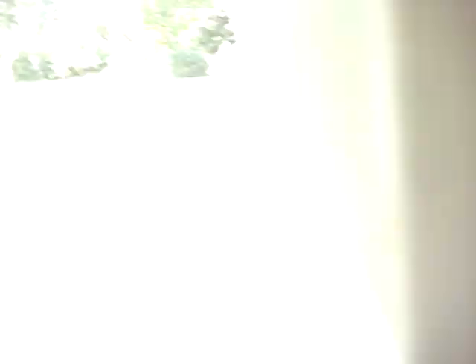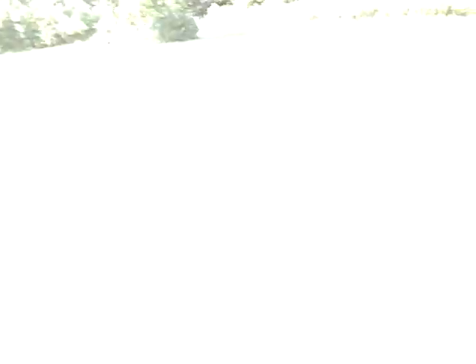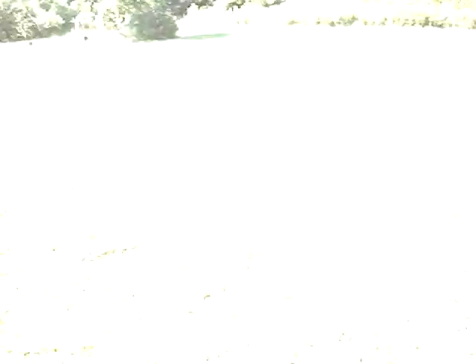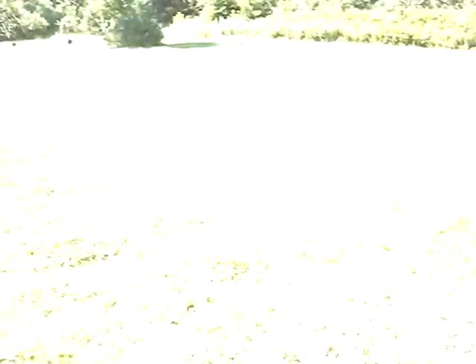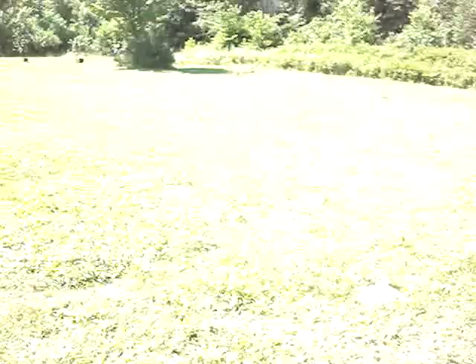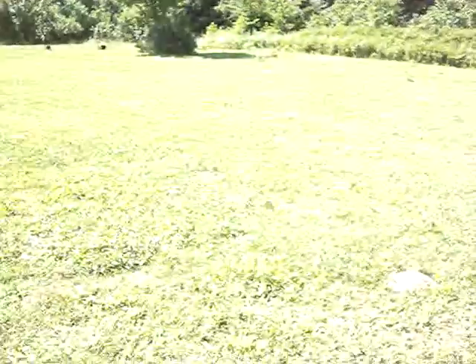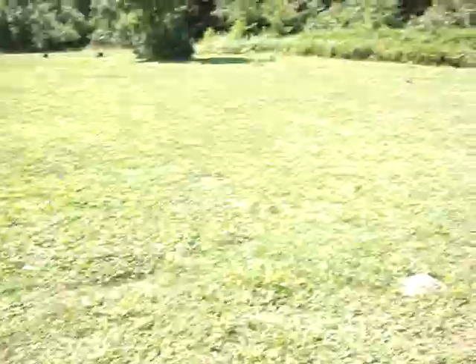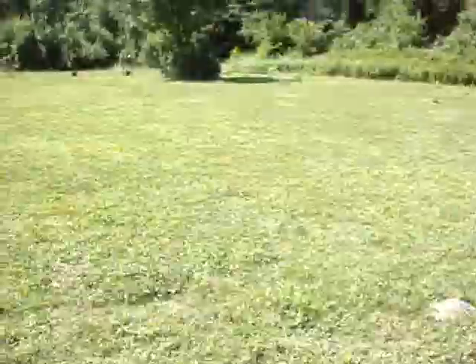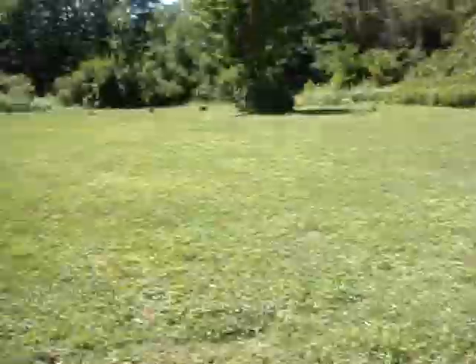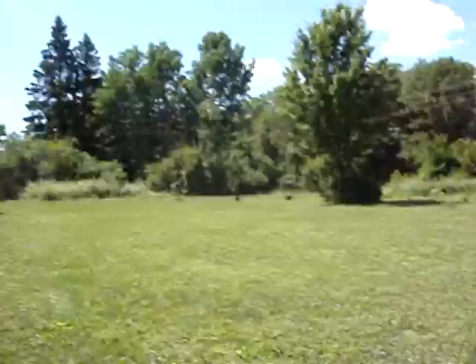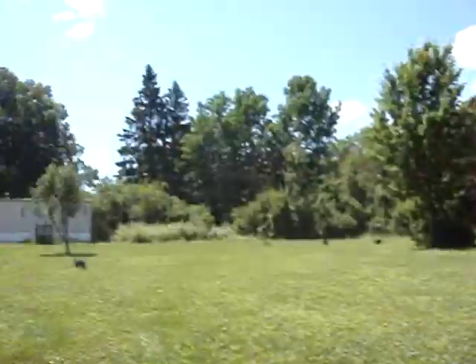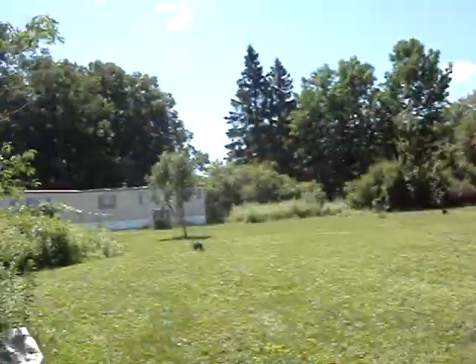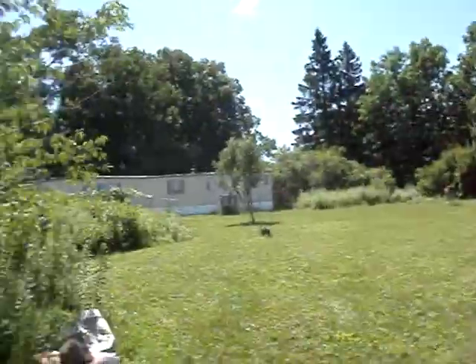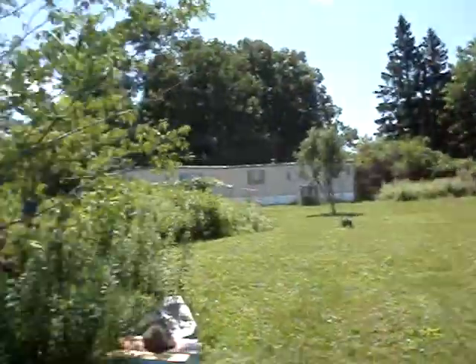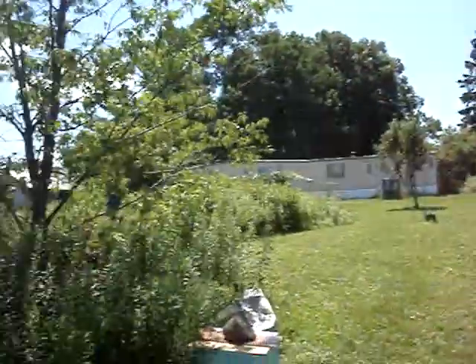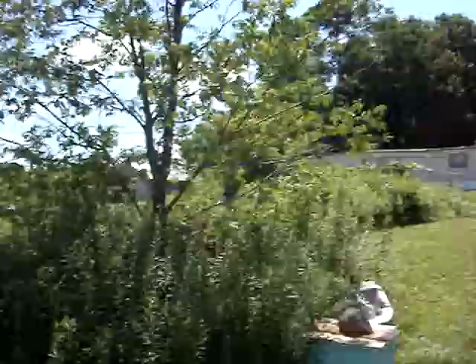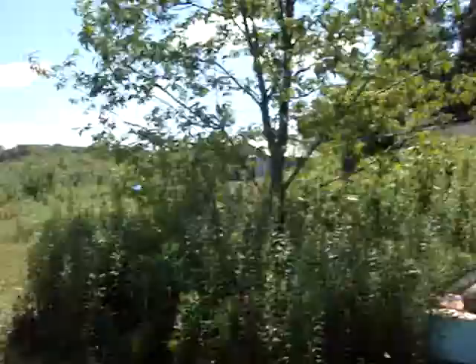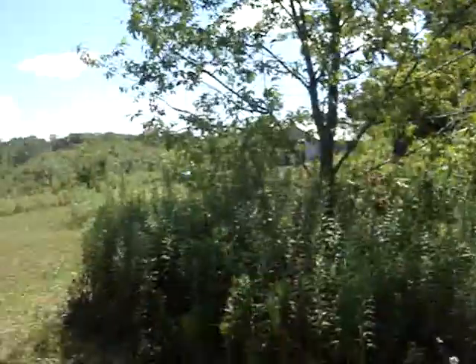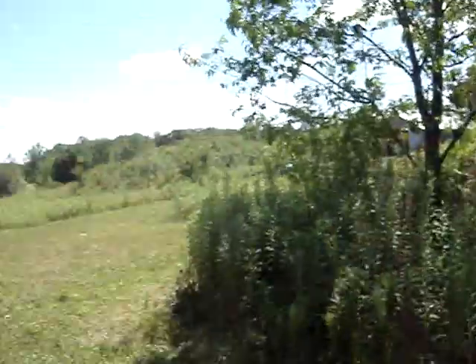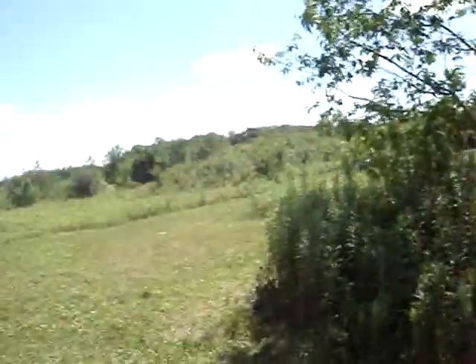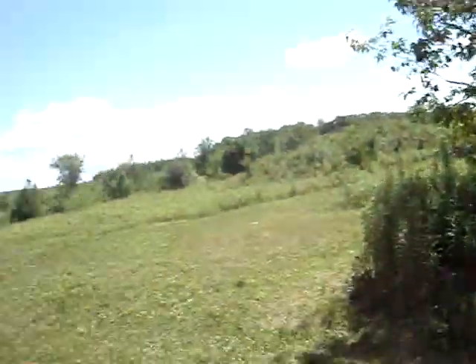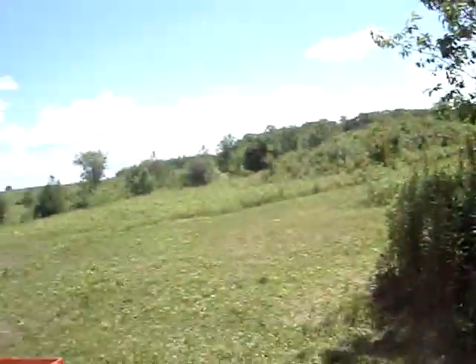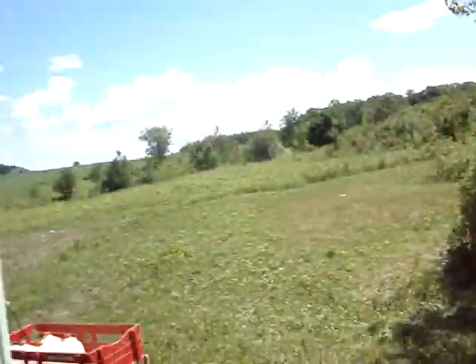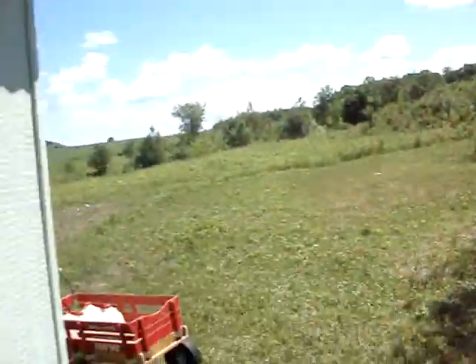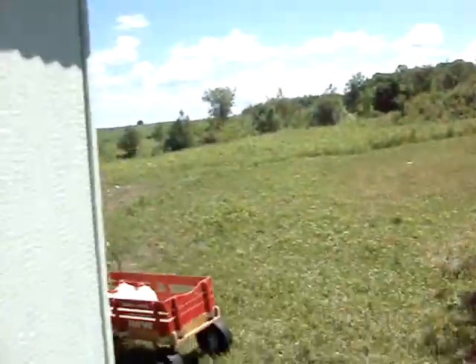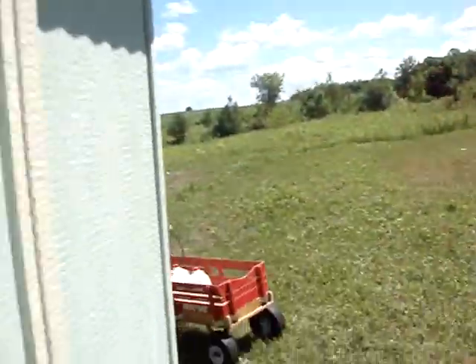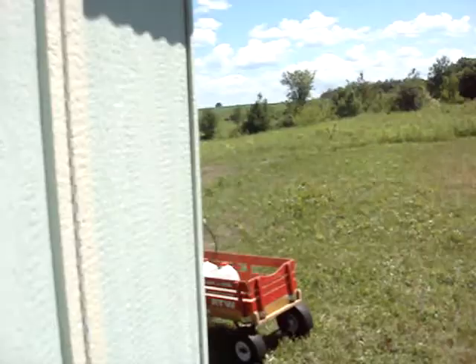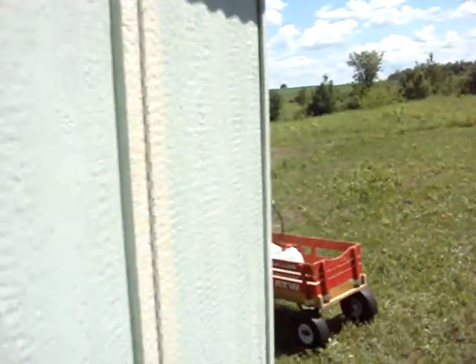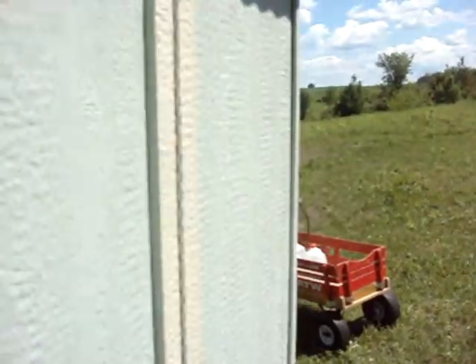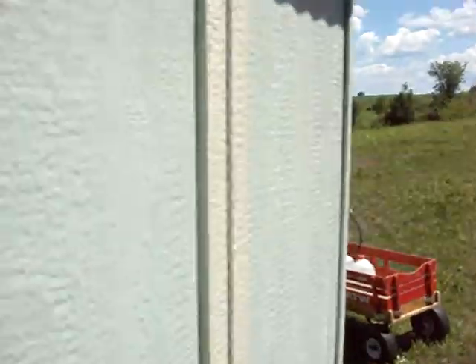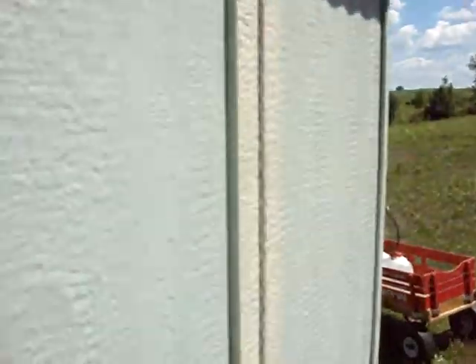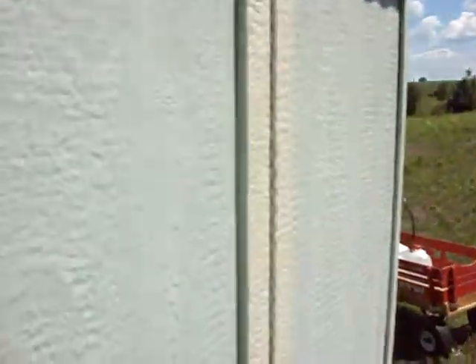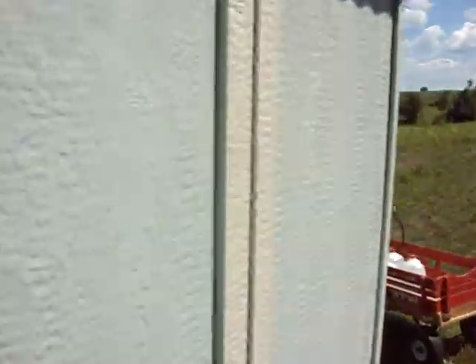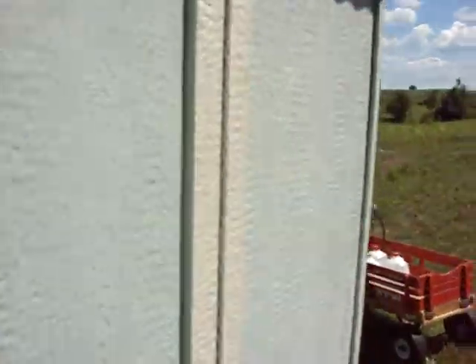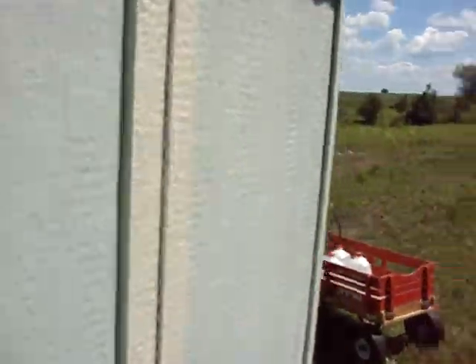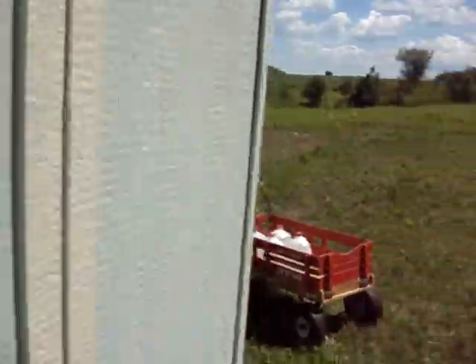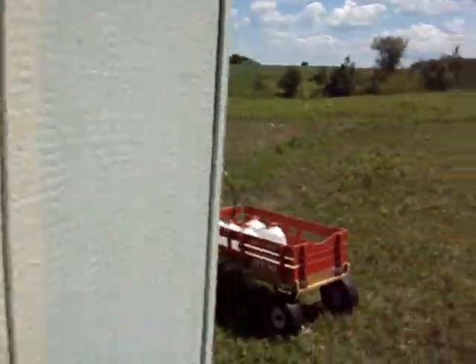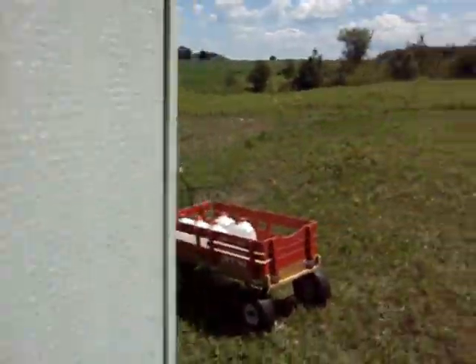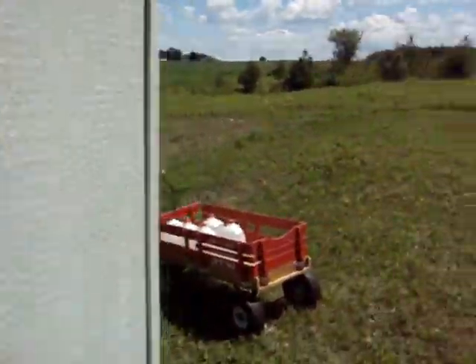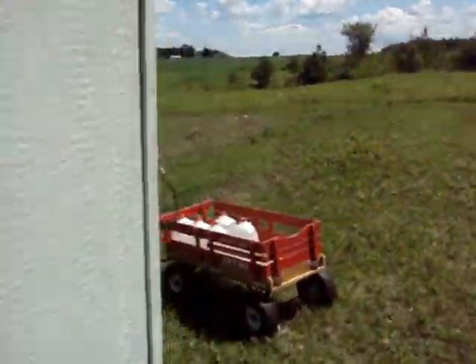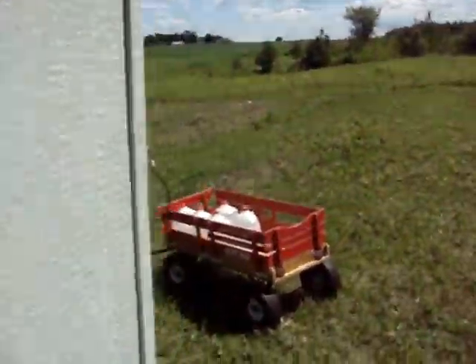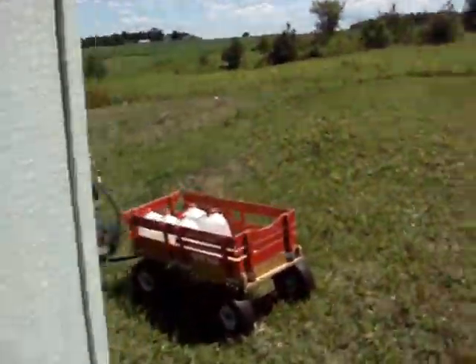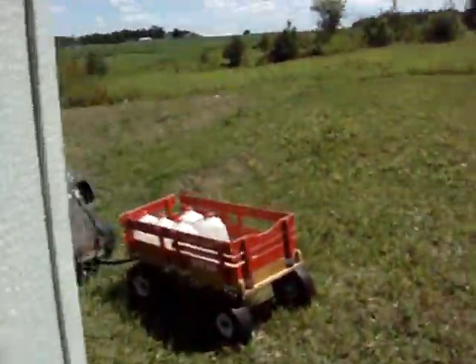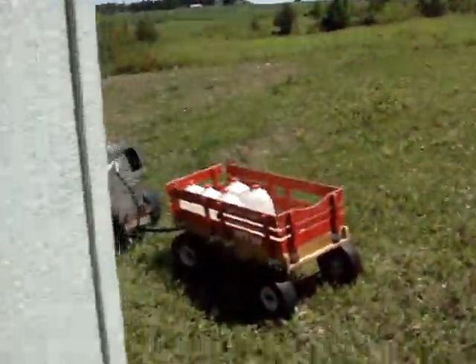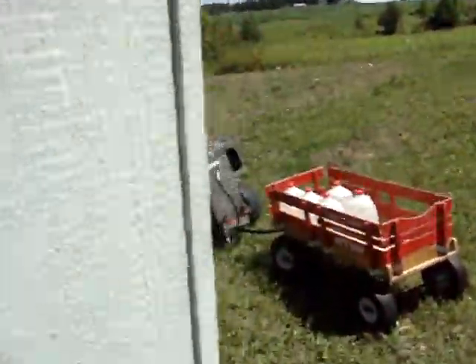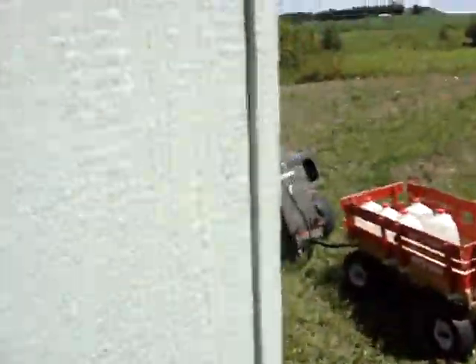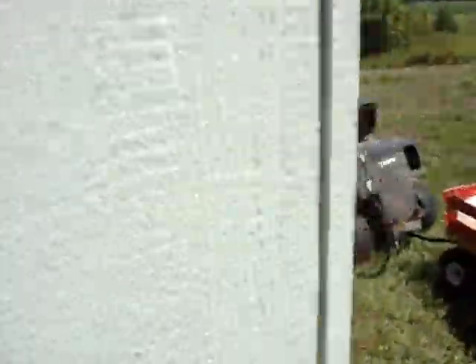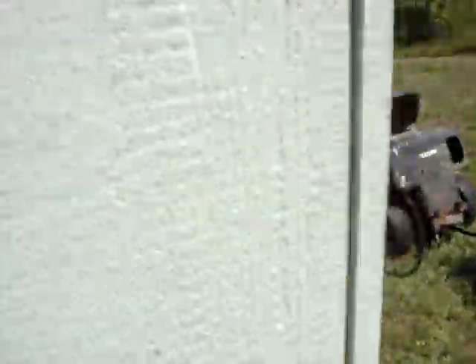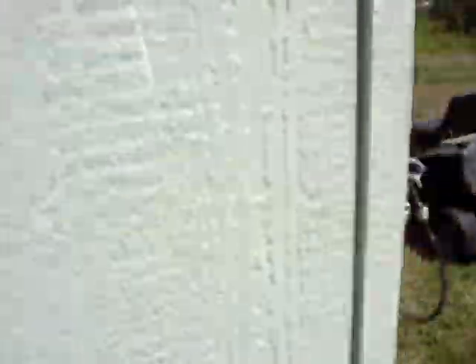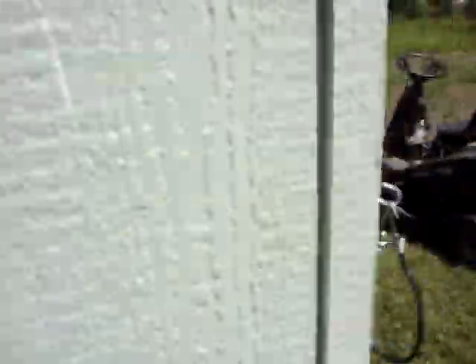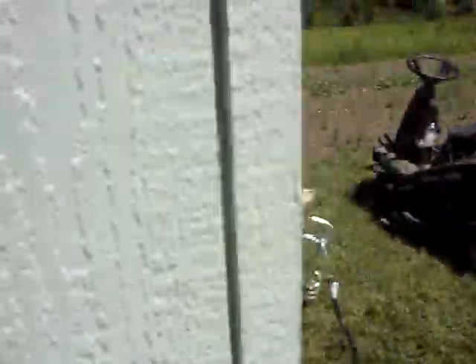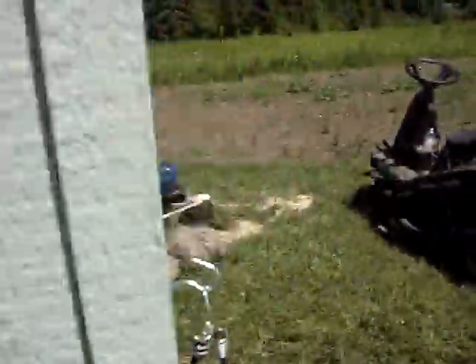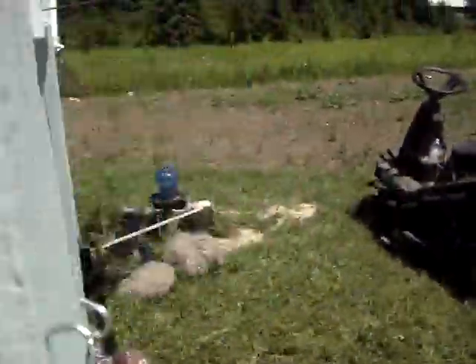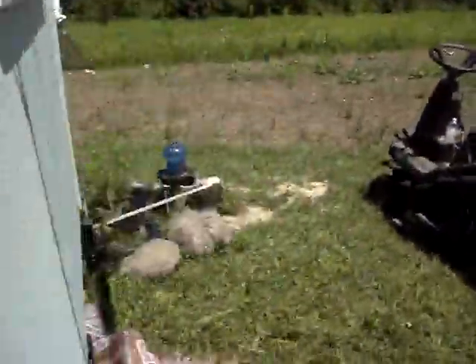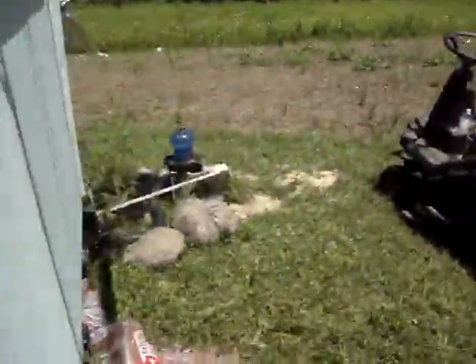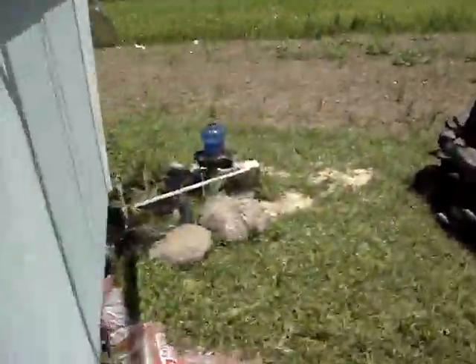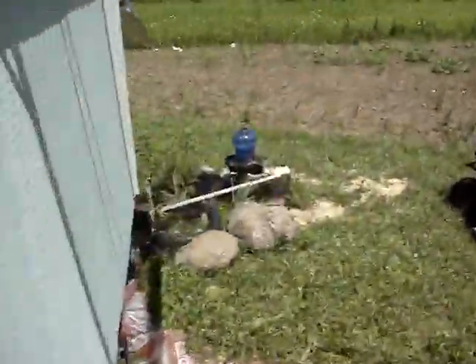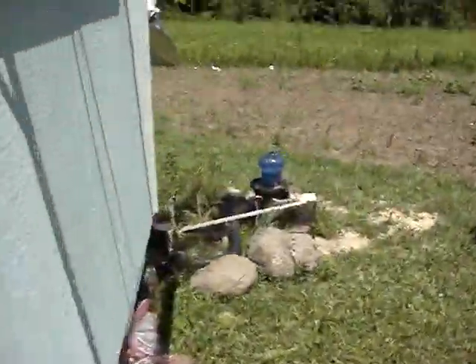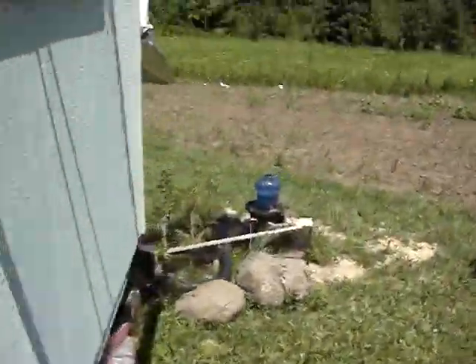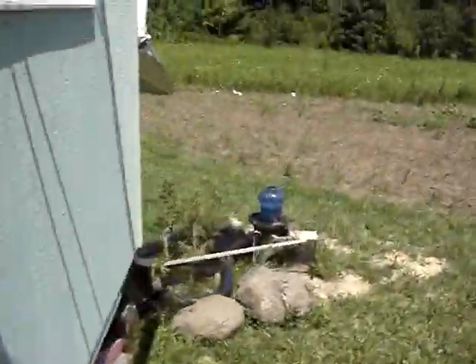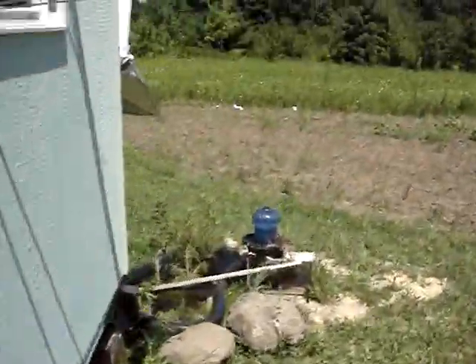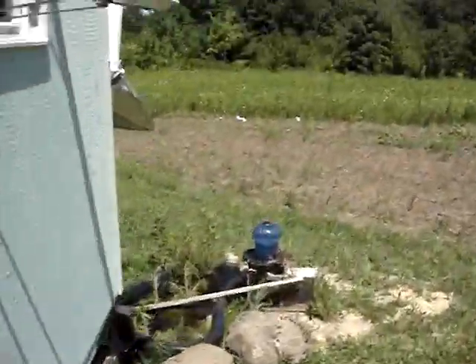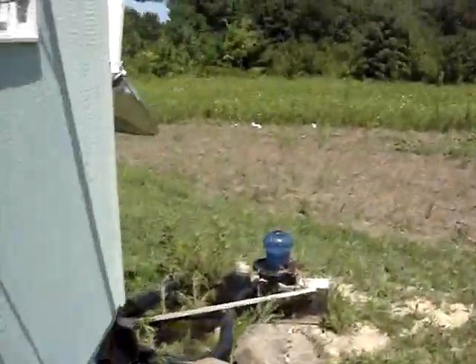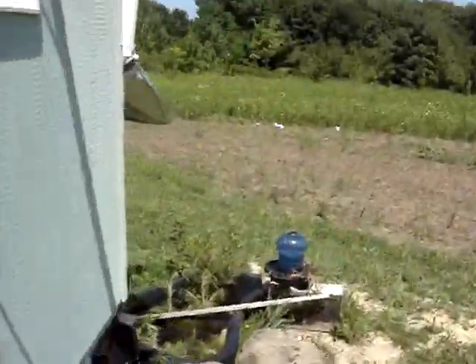Two doors. So far, no bears. This is the outside of the shed.